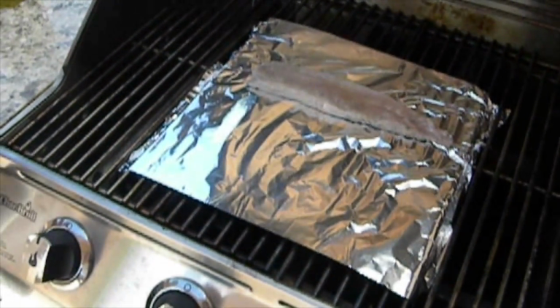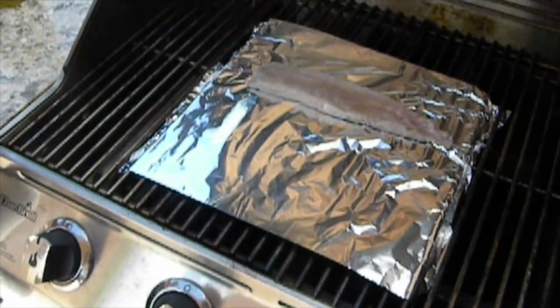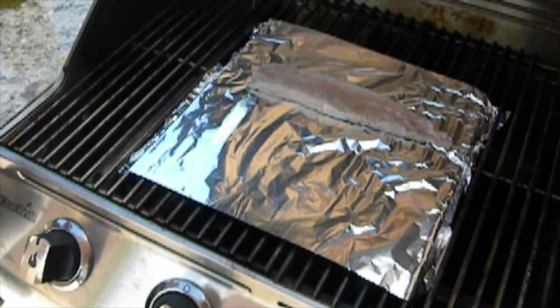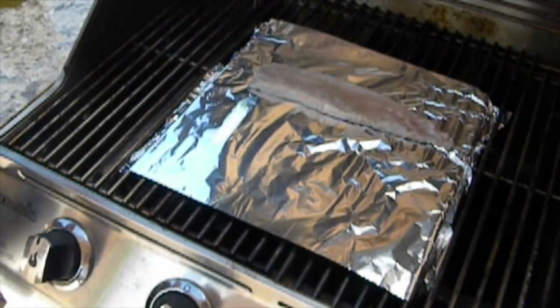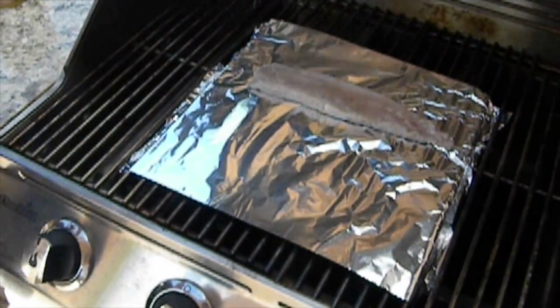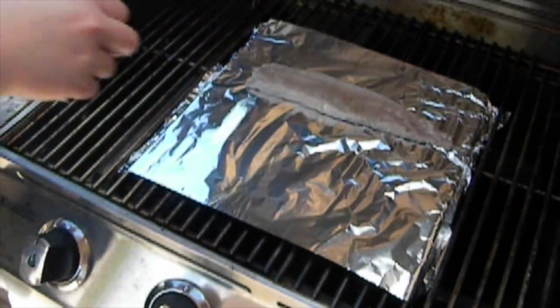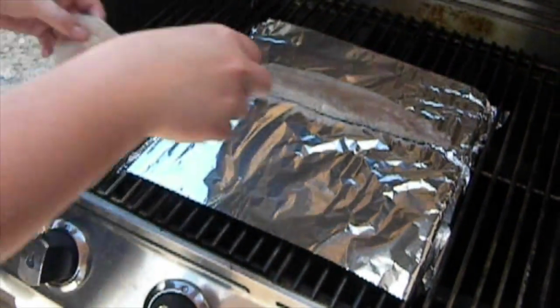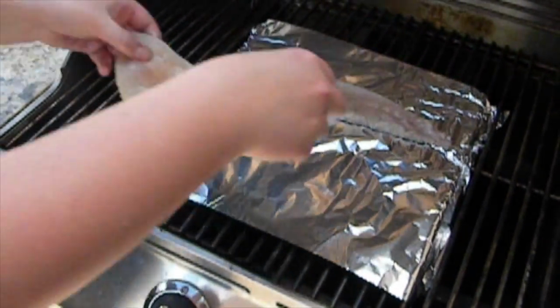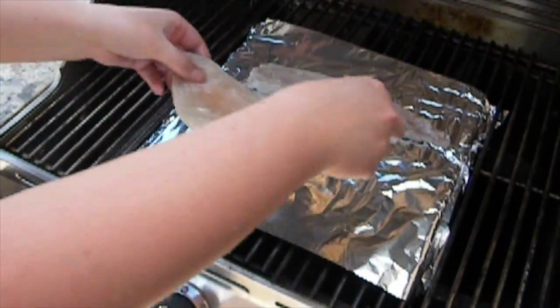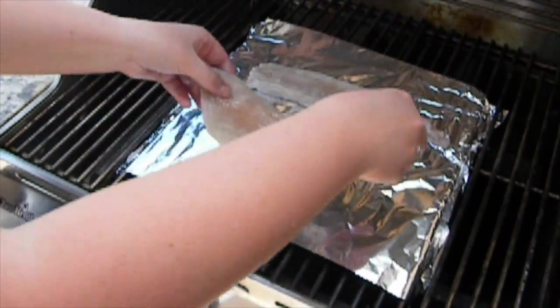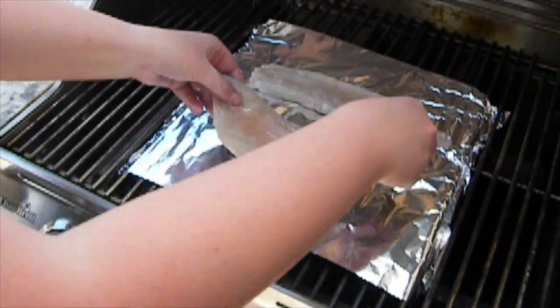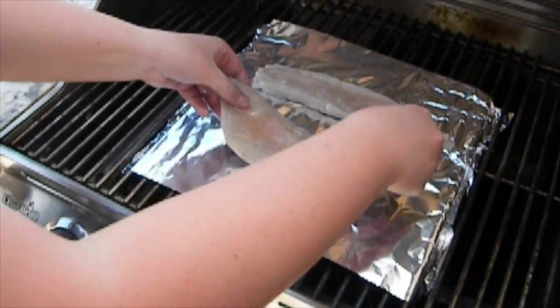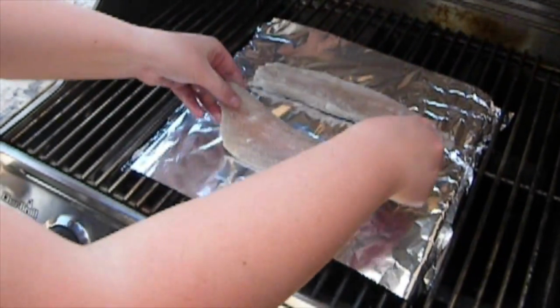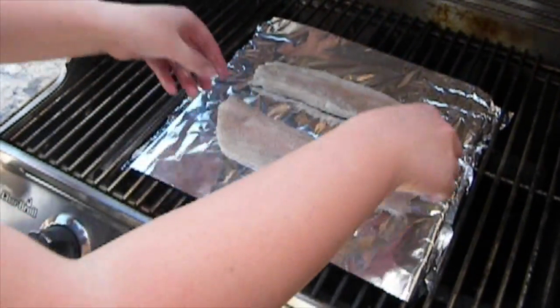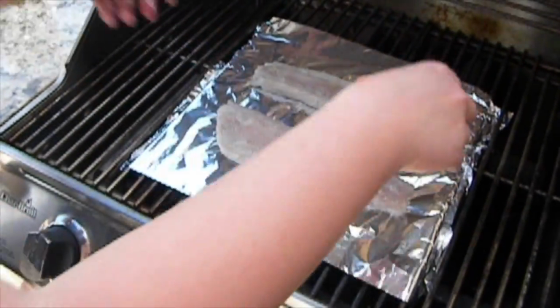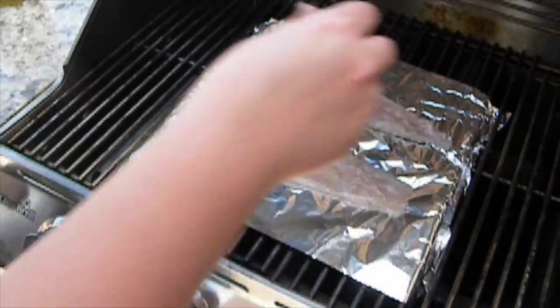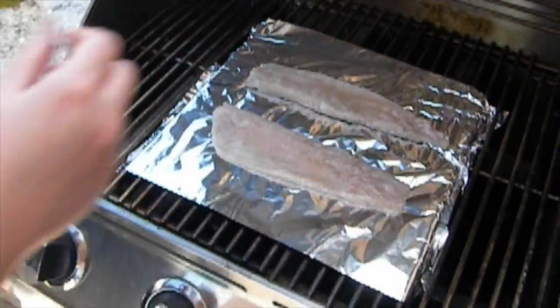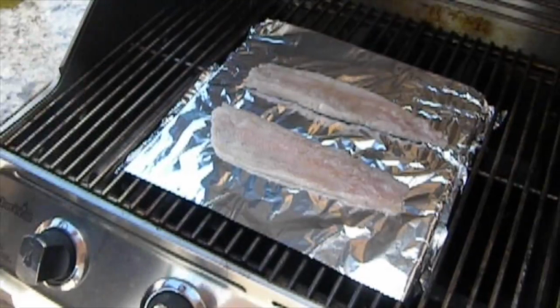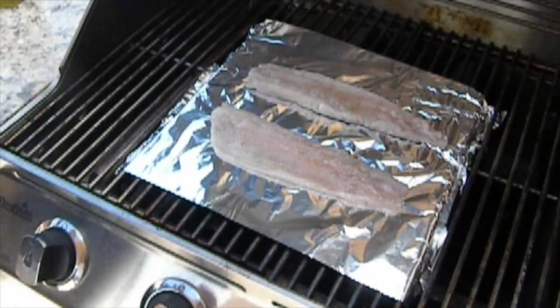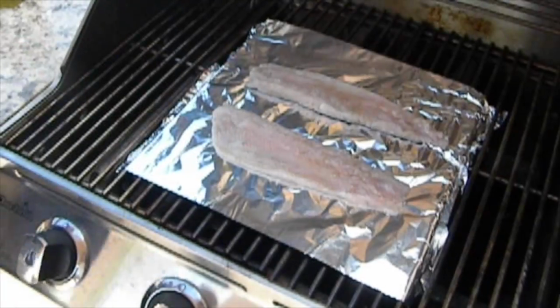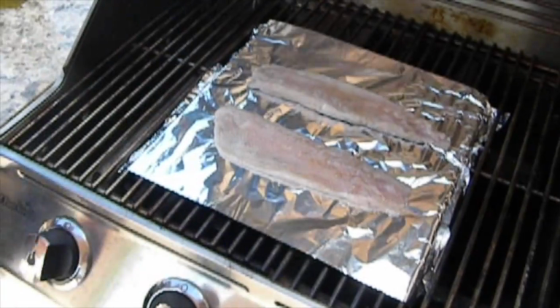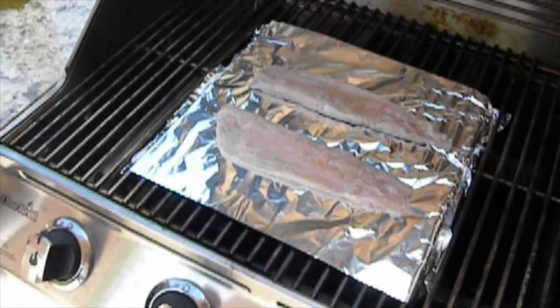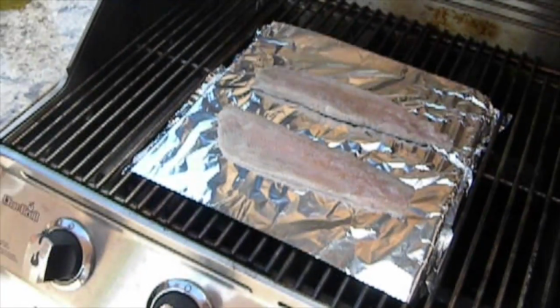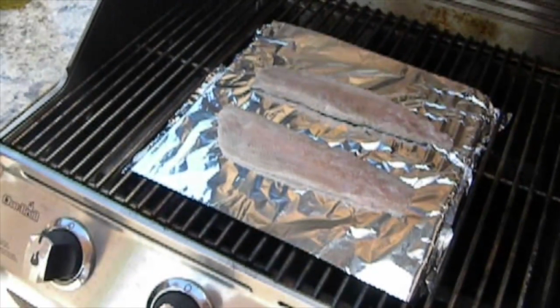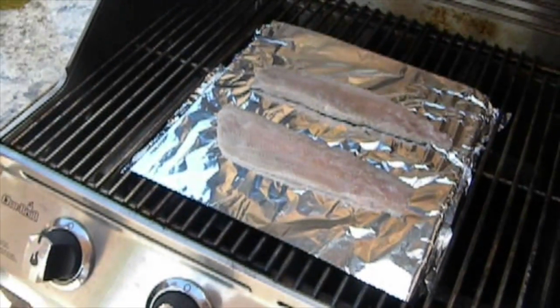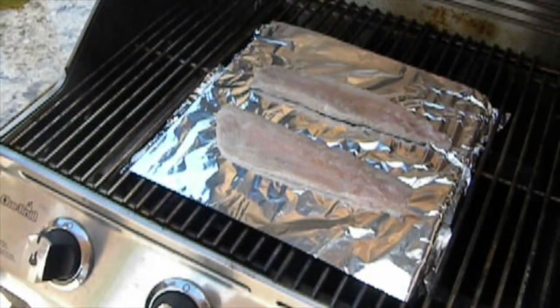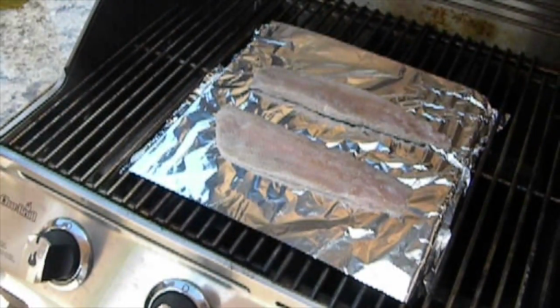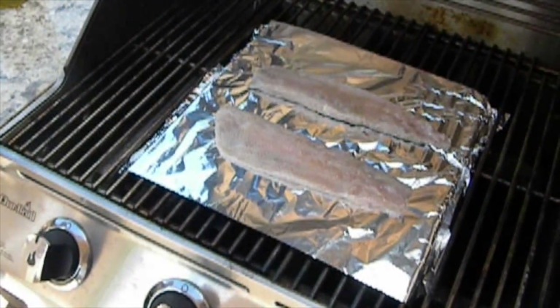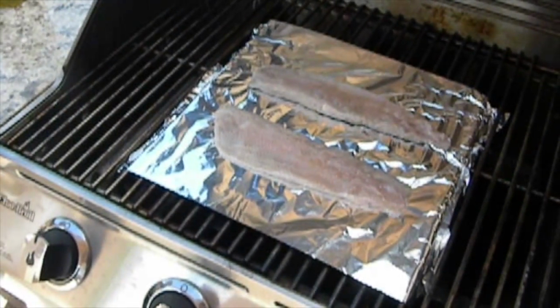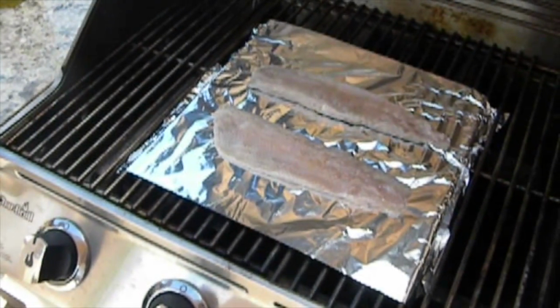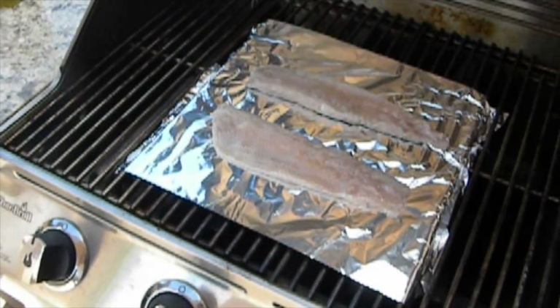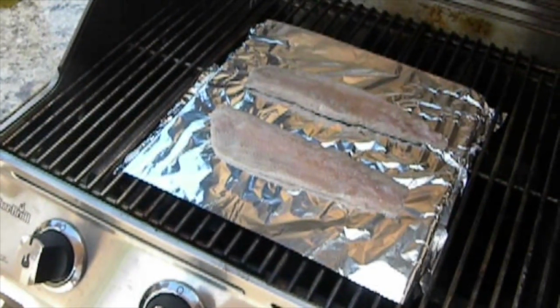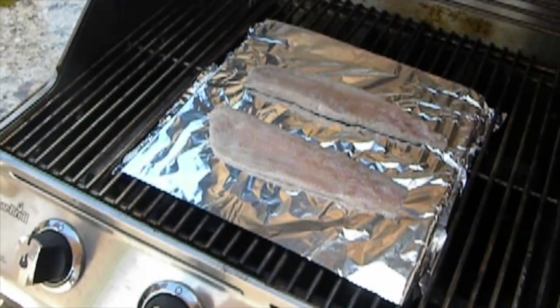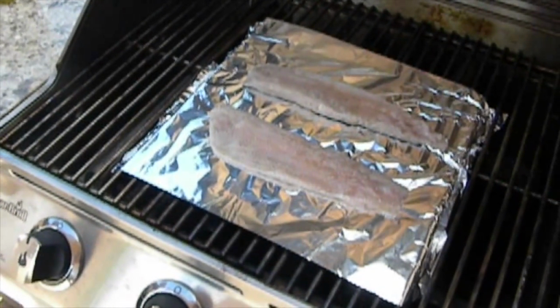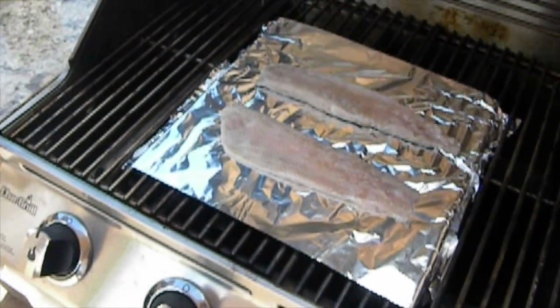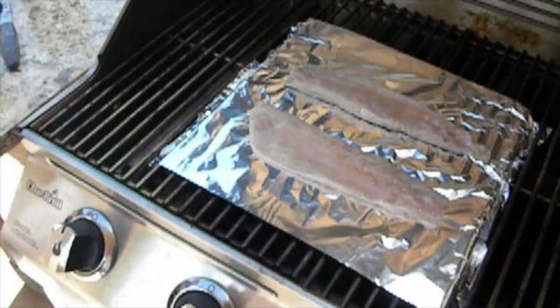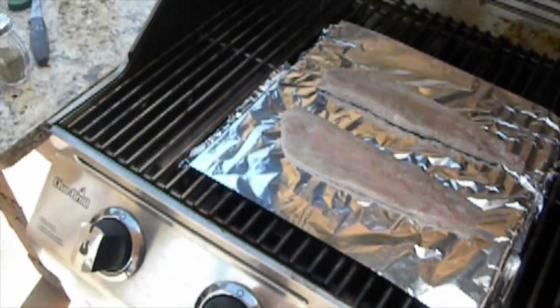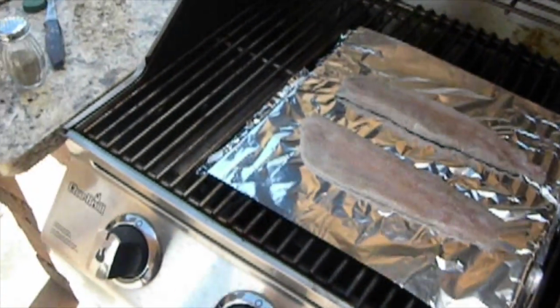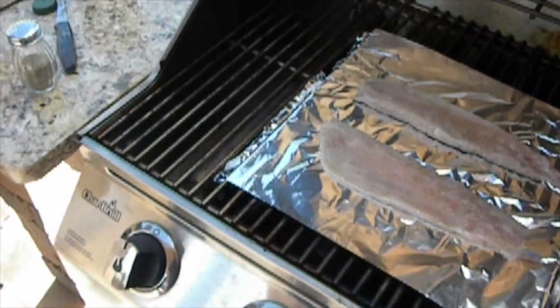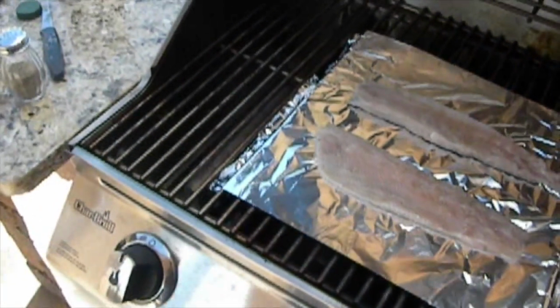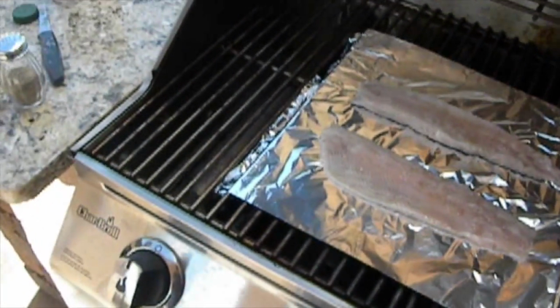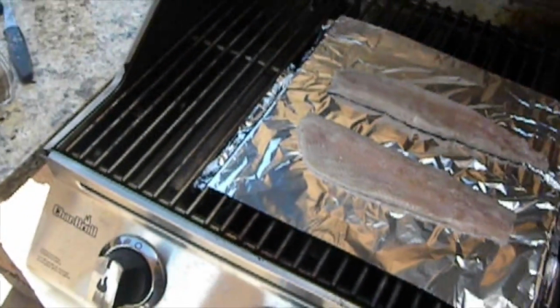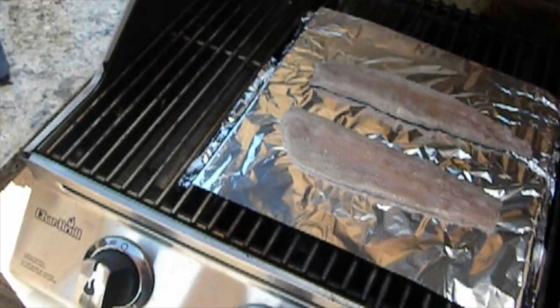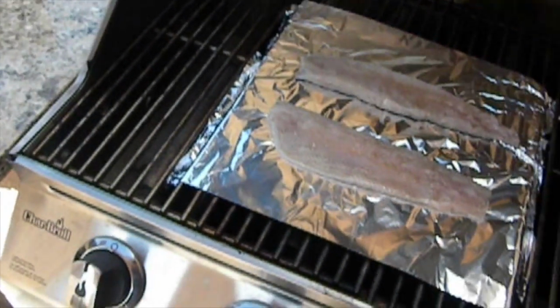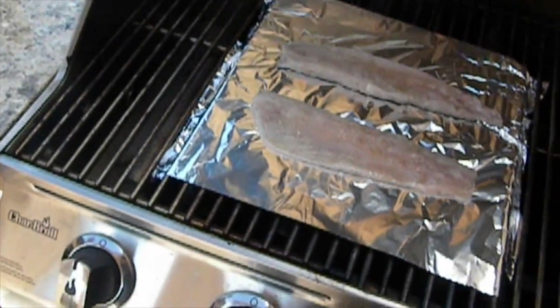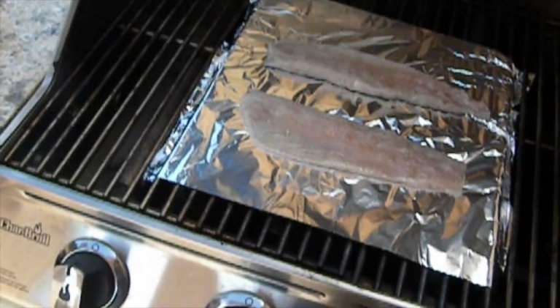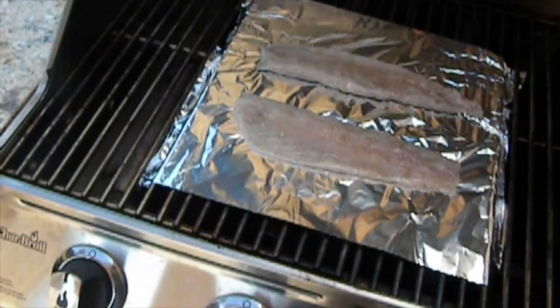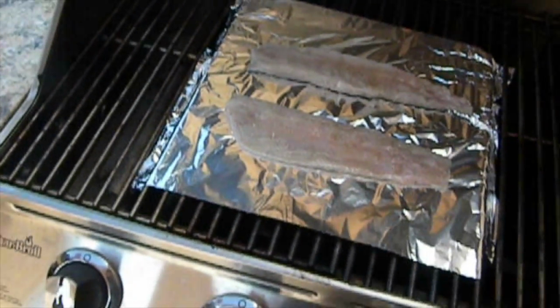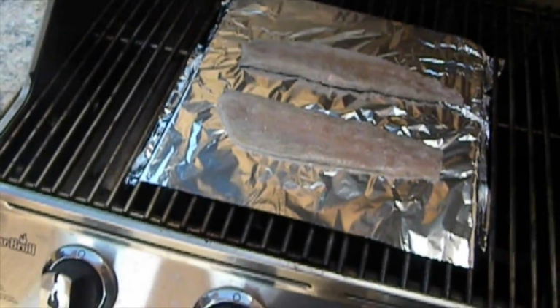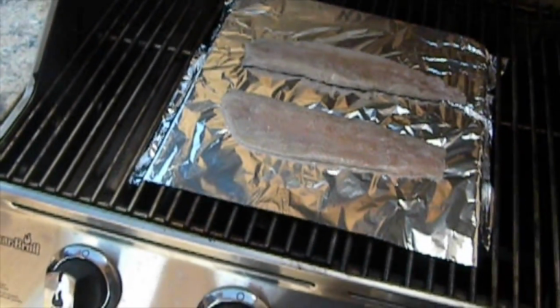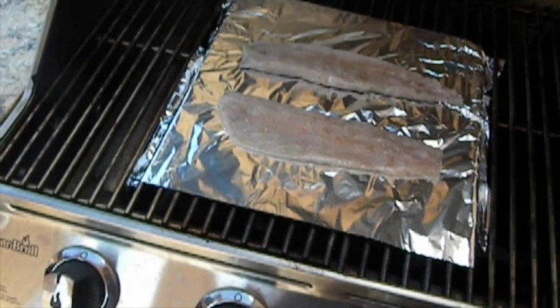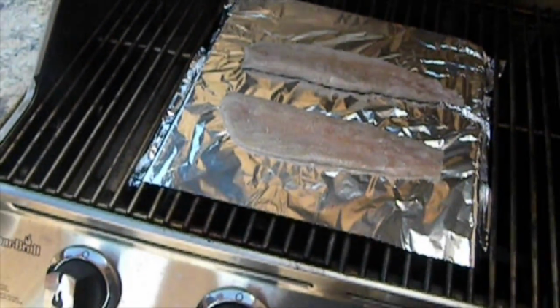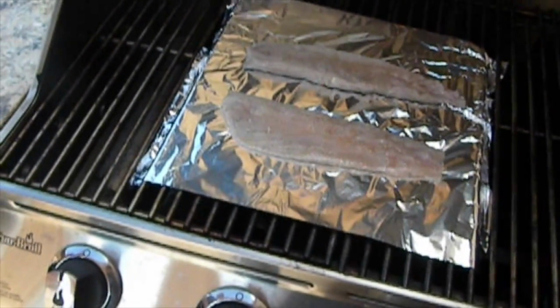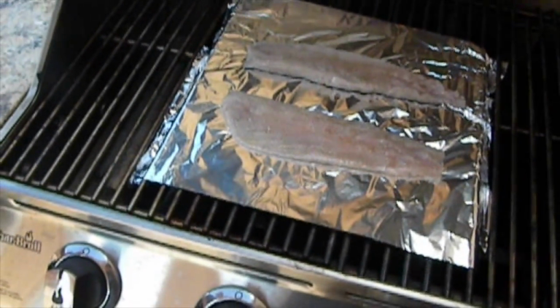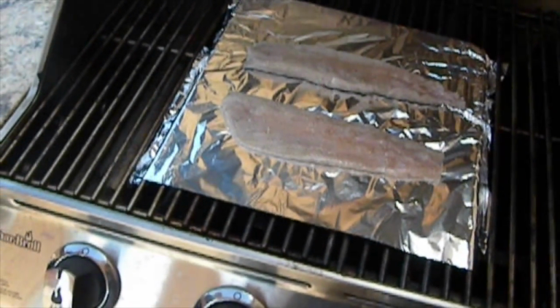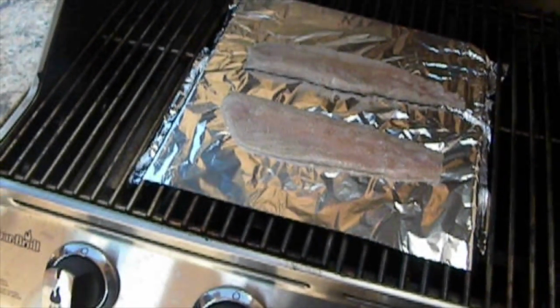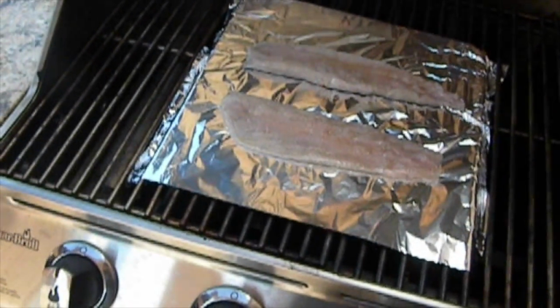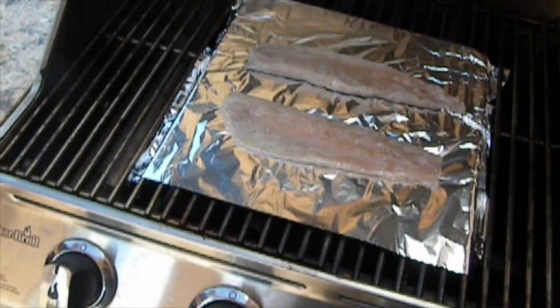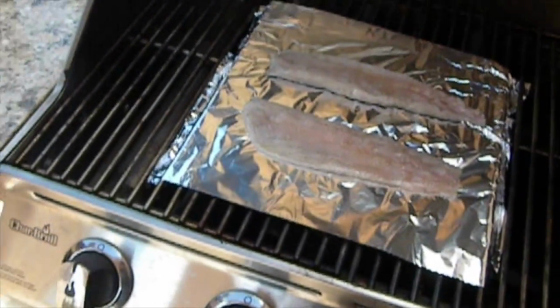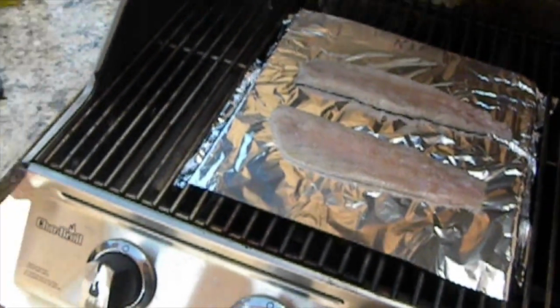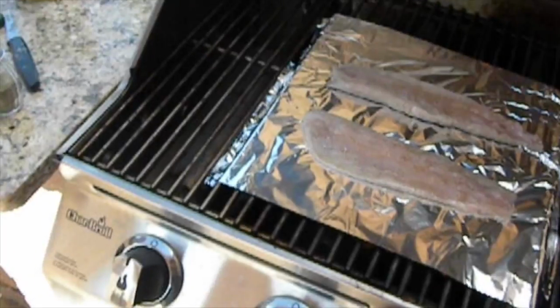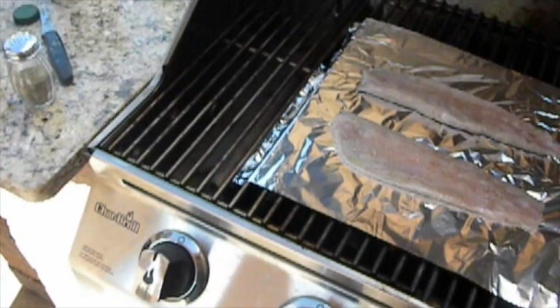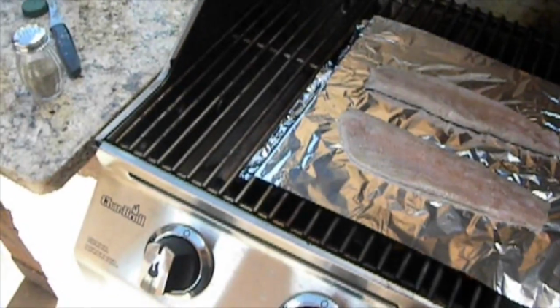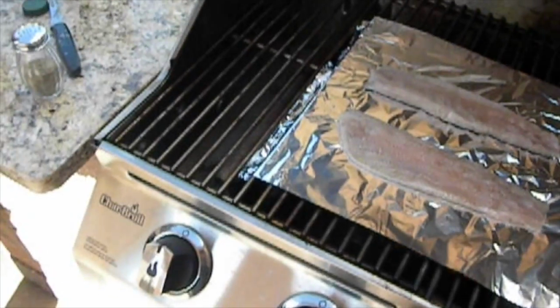And there you have it — that is how to fillet a fish.